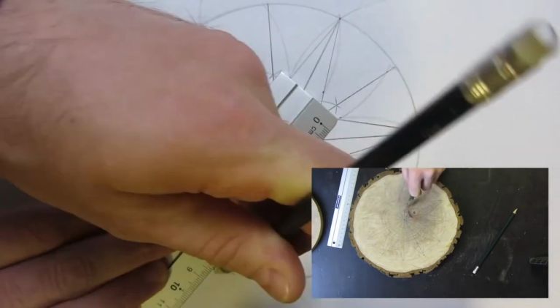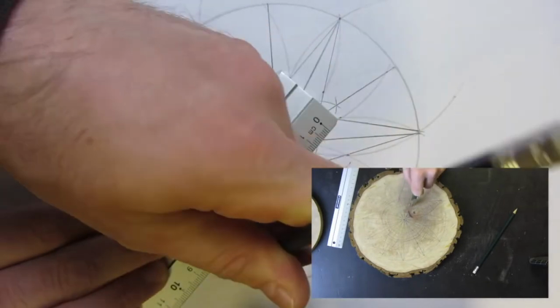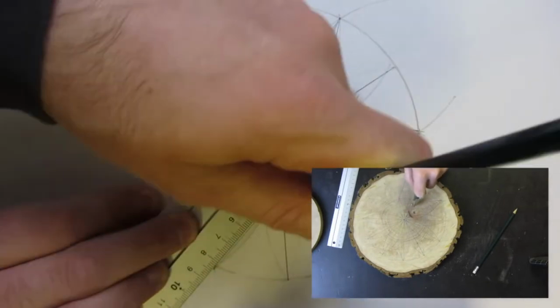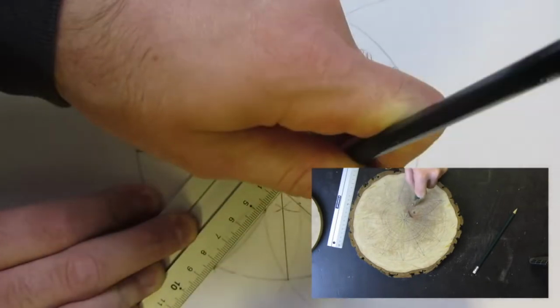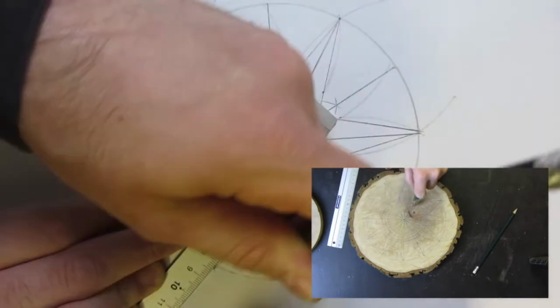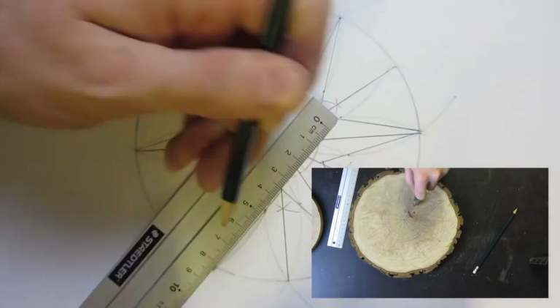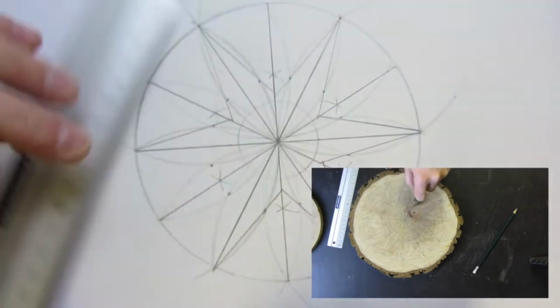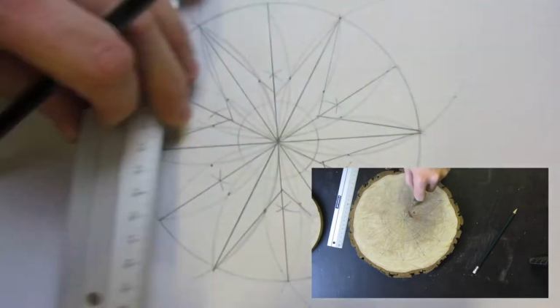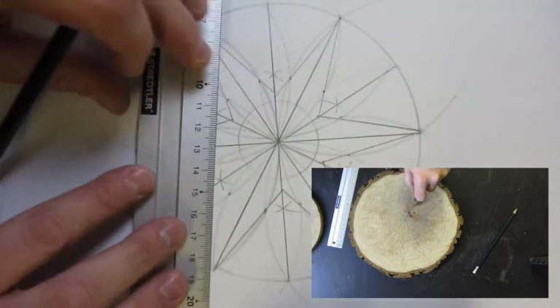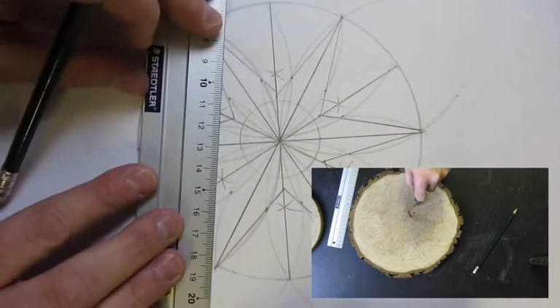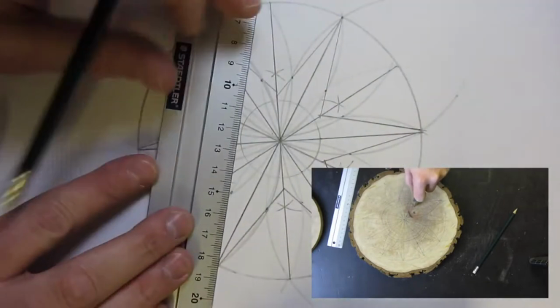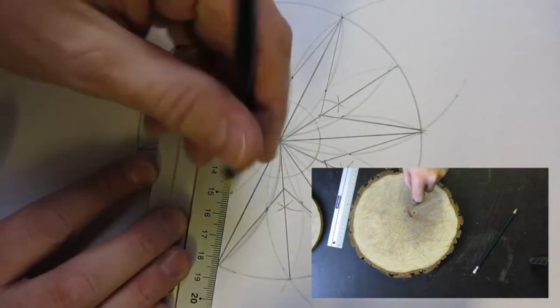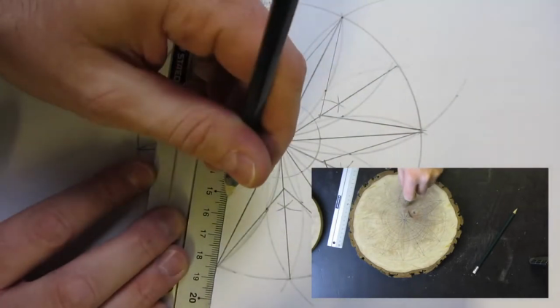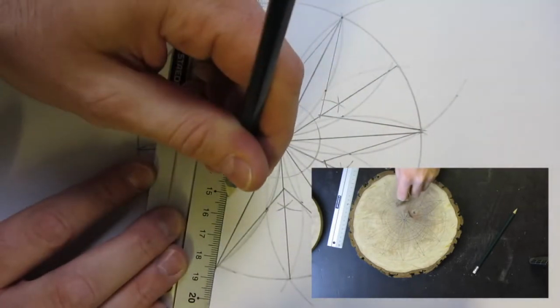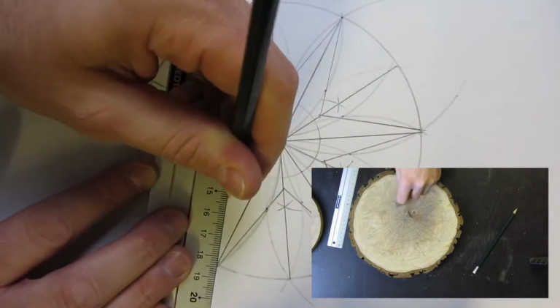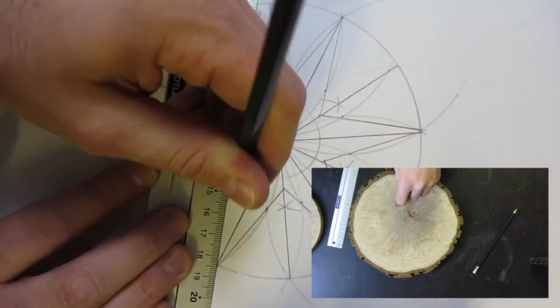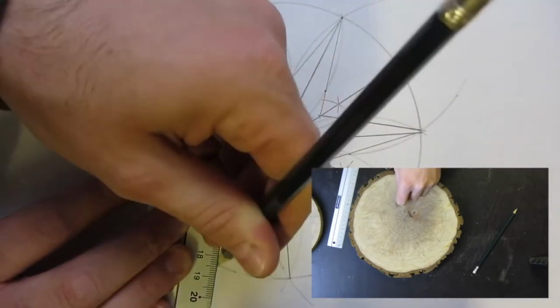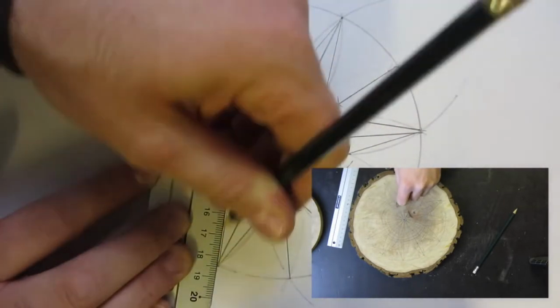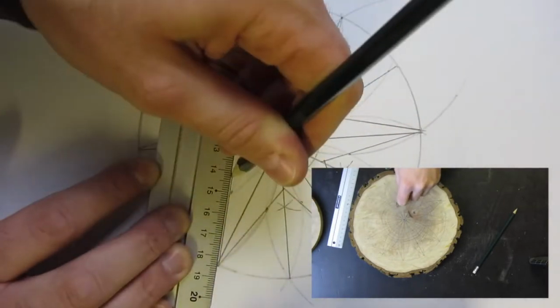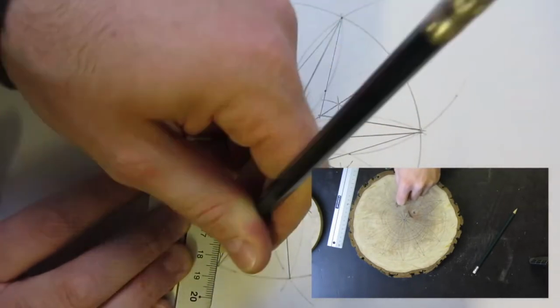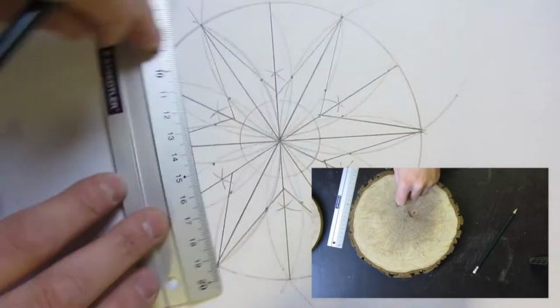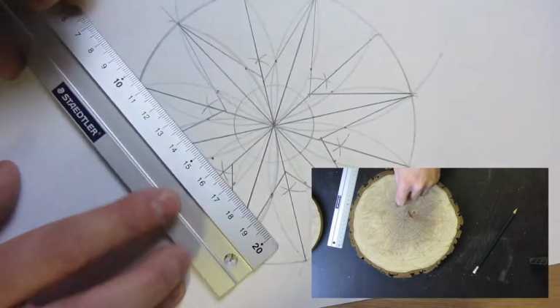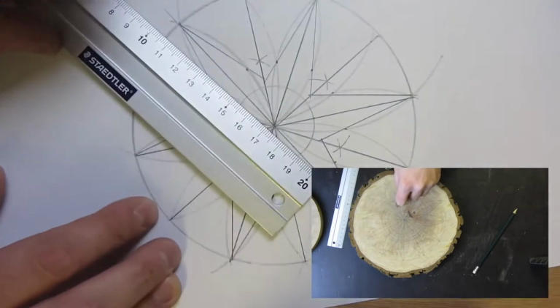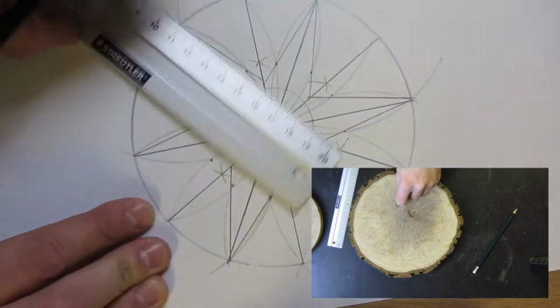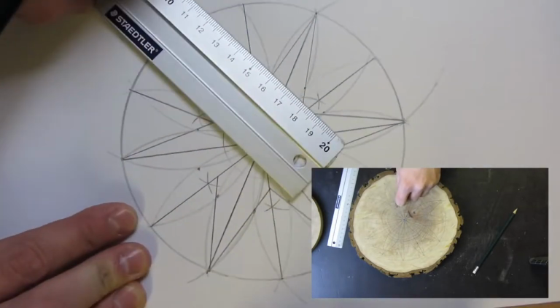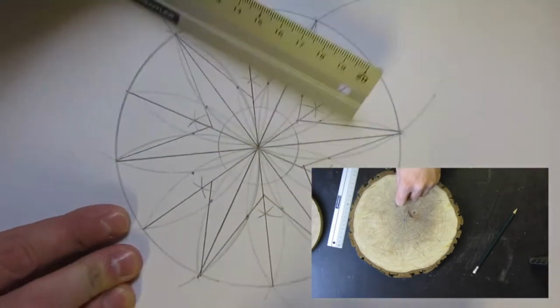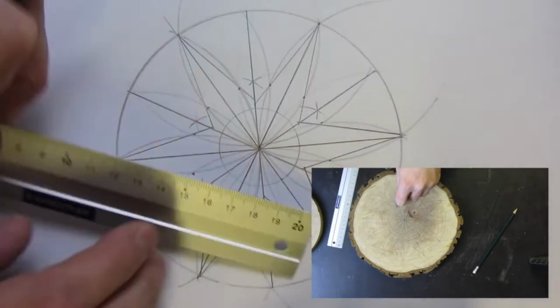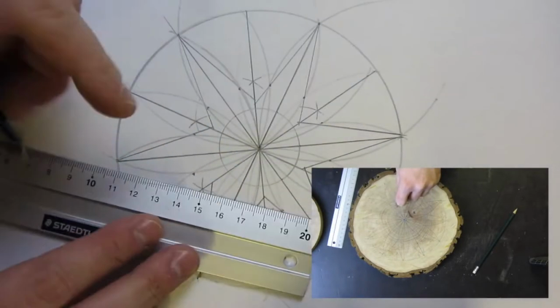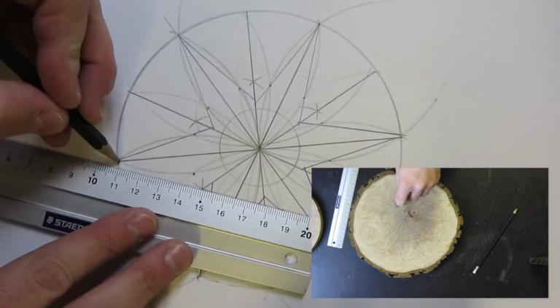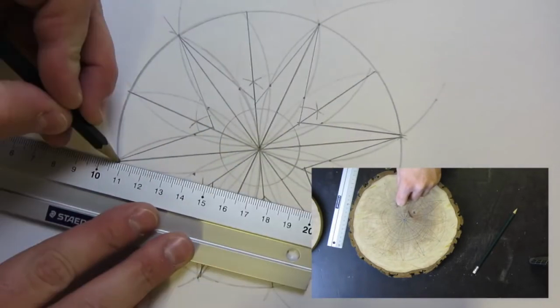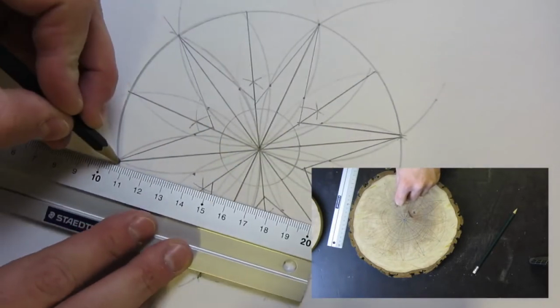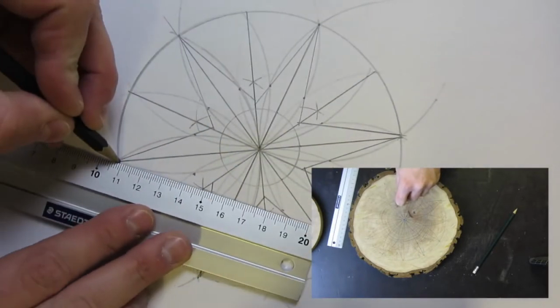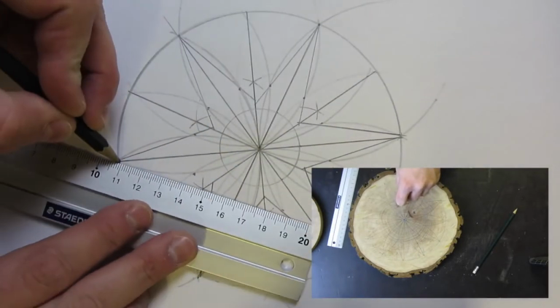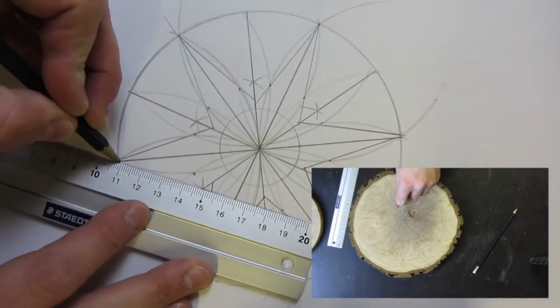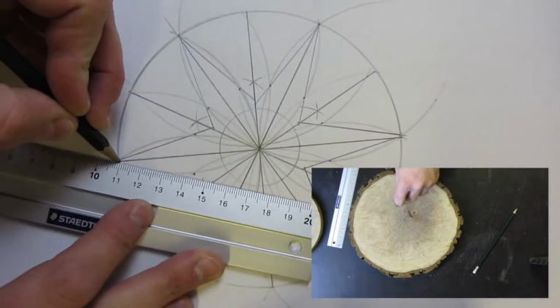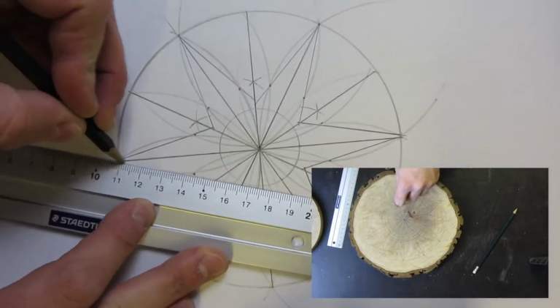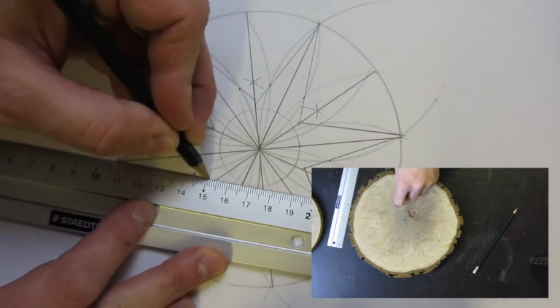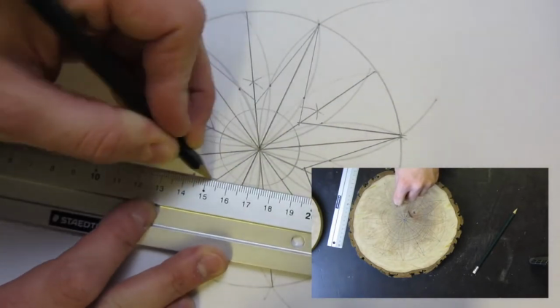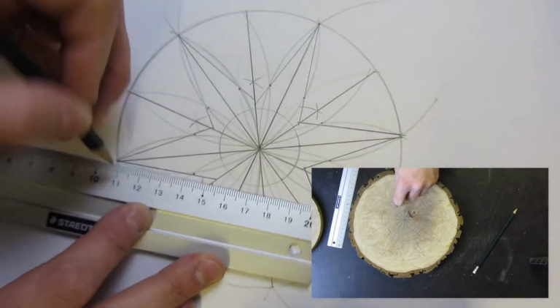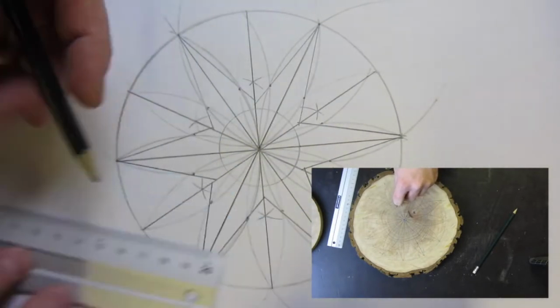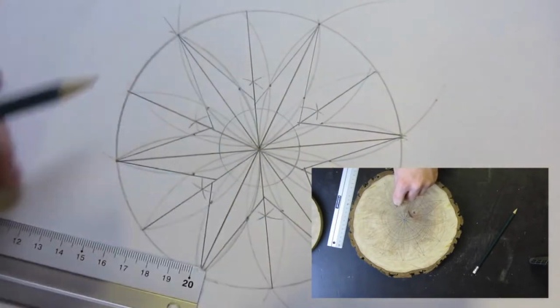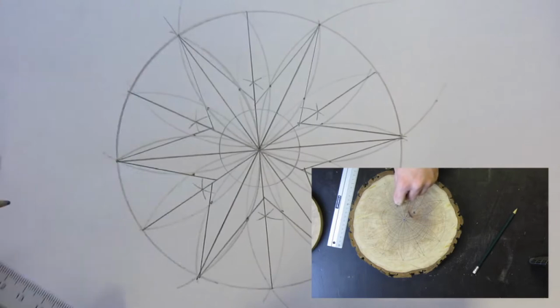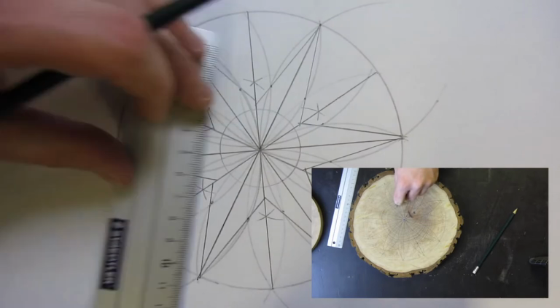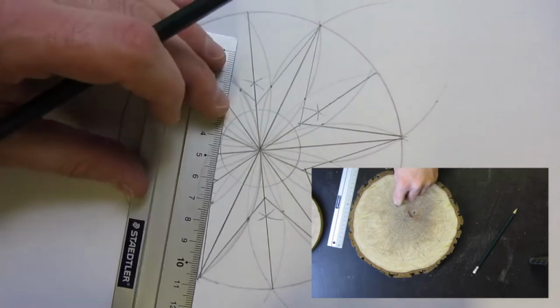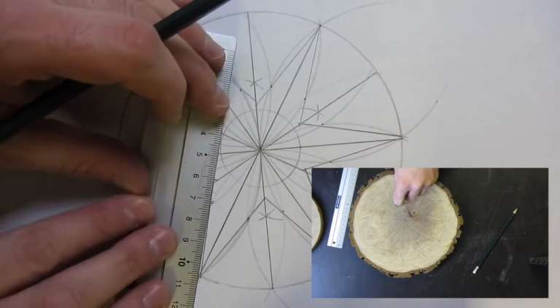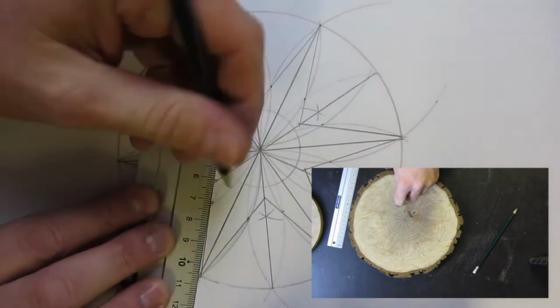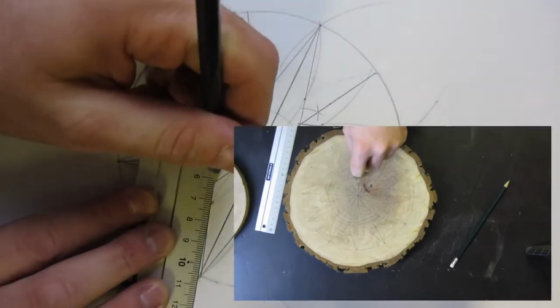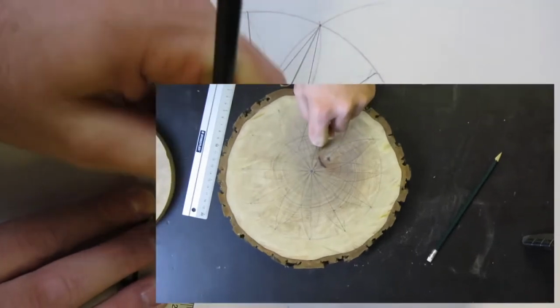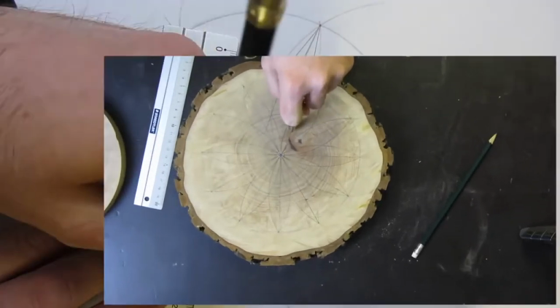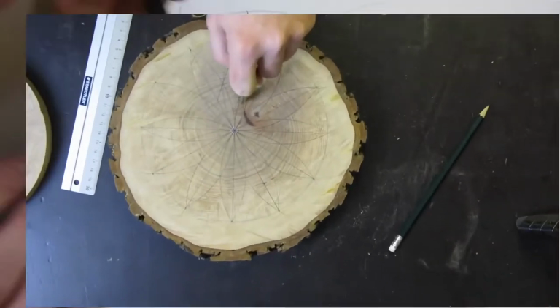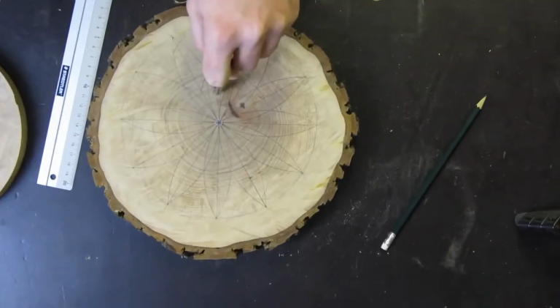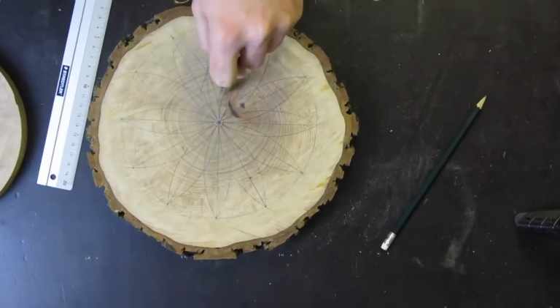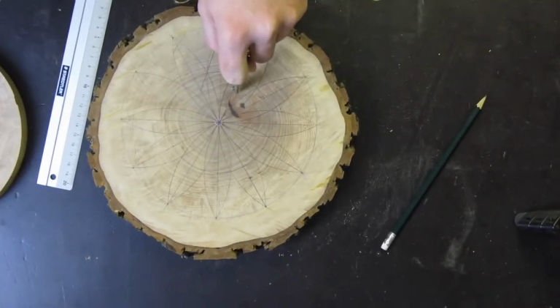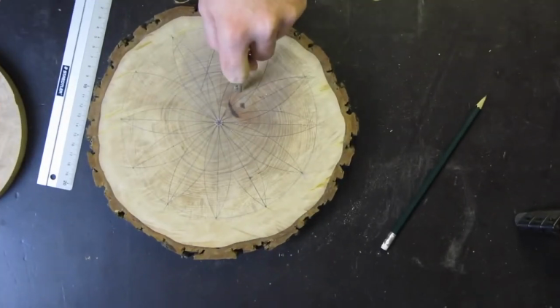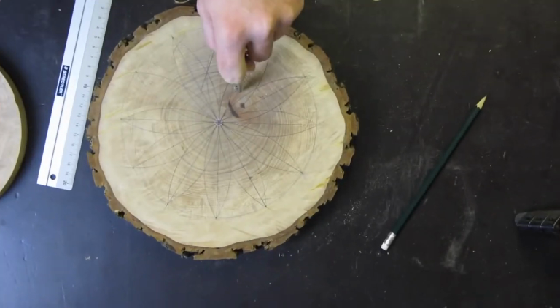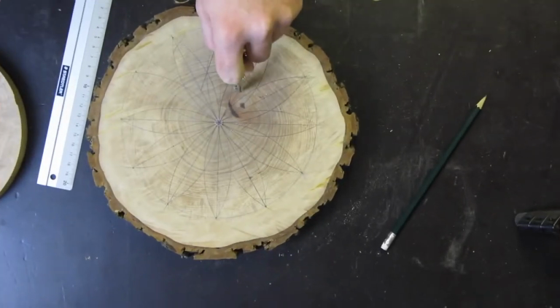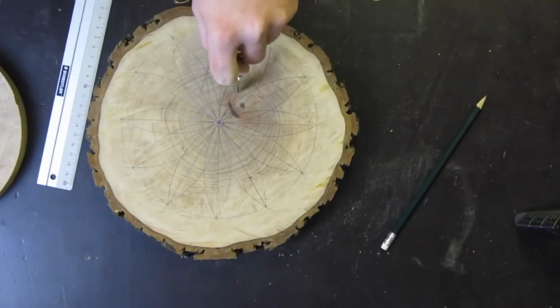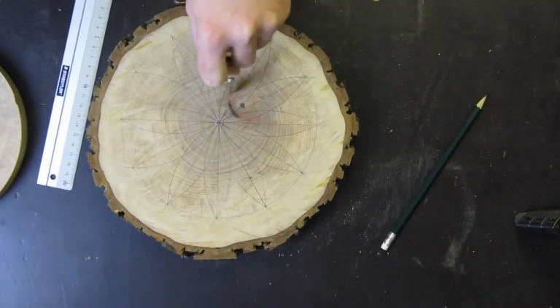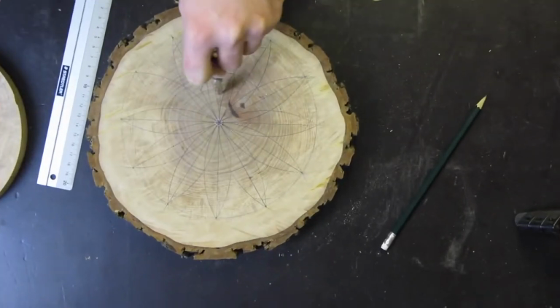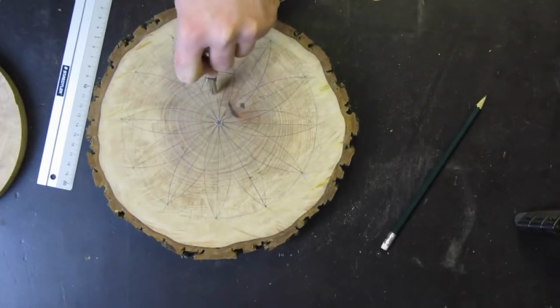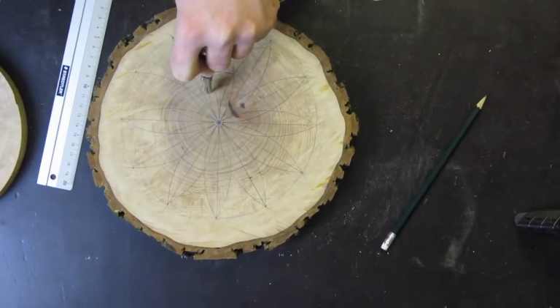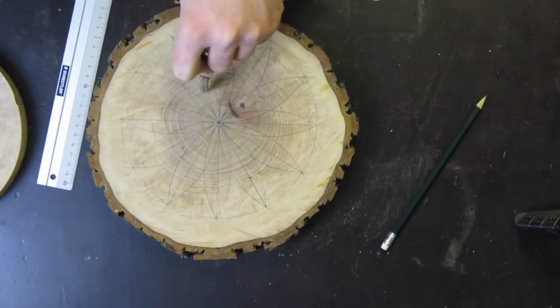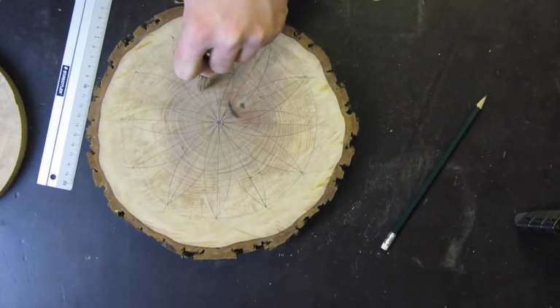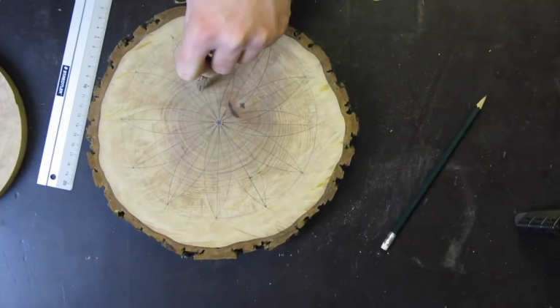I set my compass to the corresponding radius.